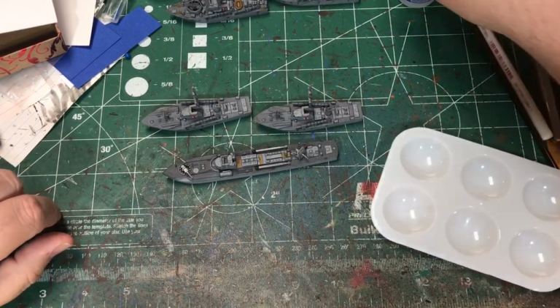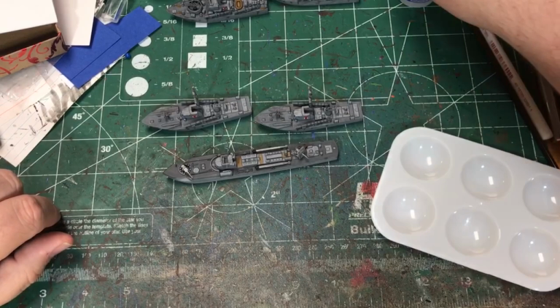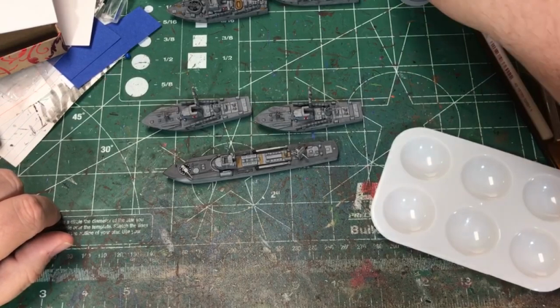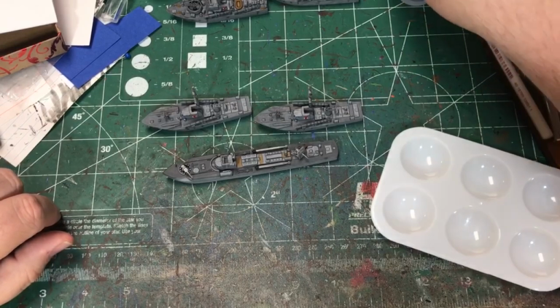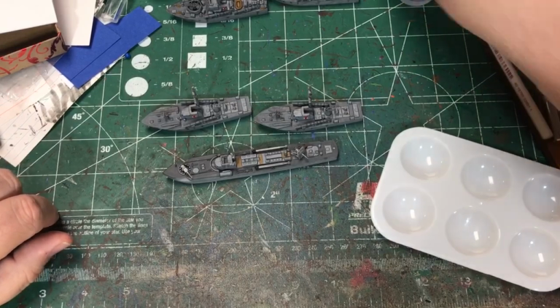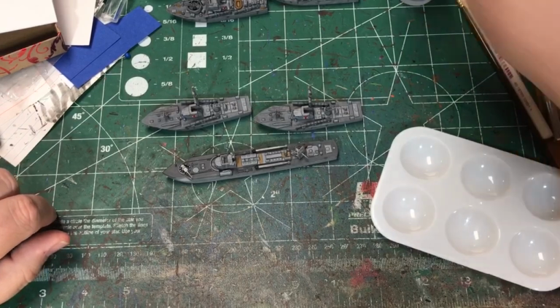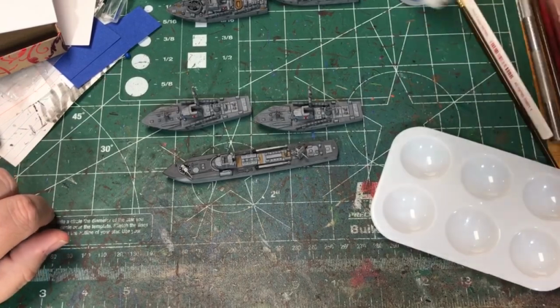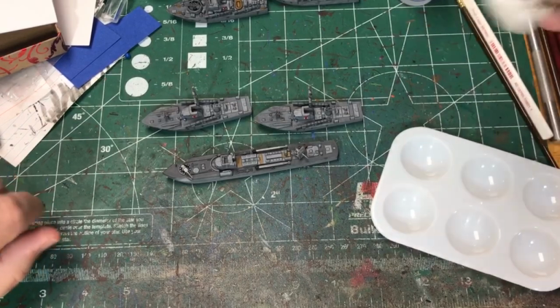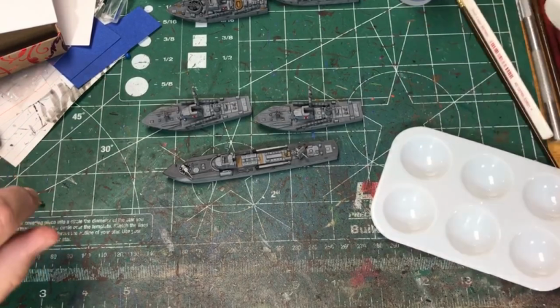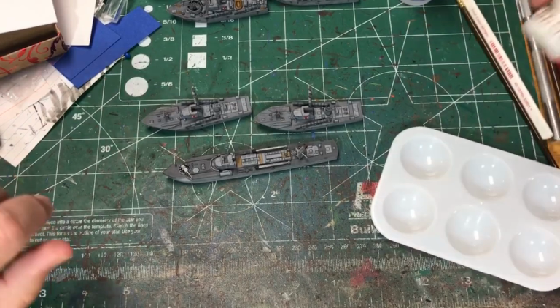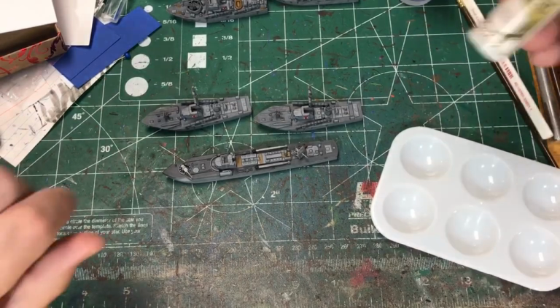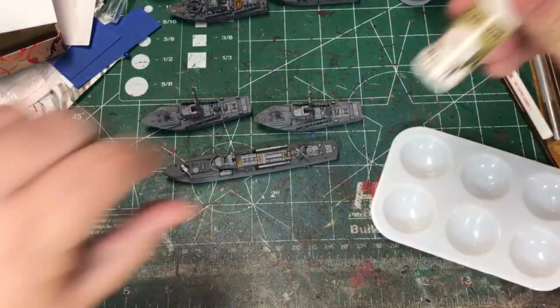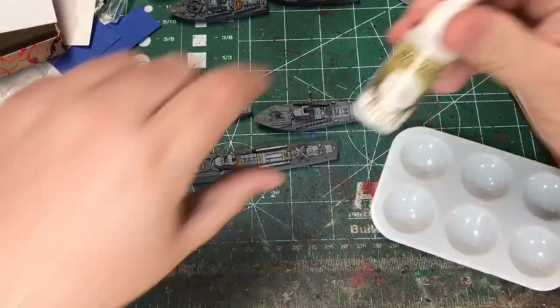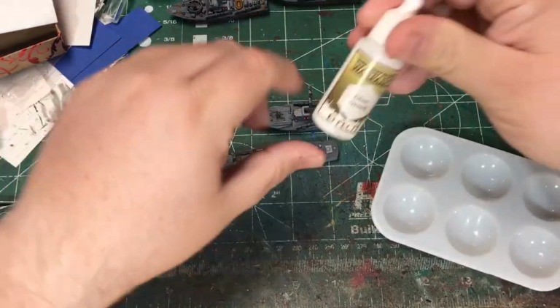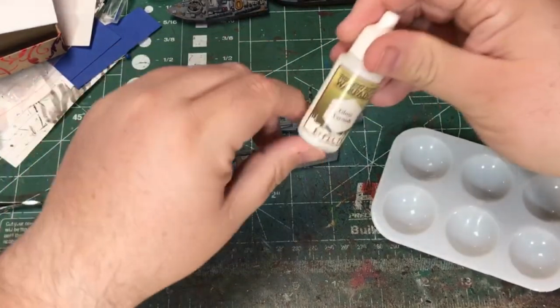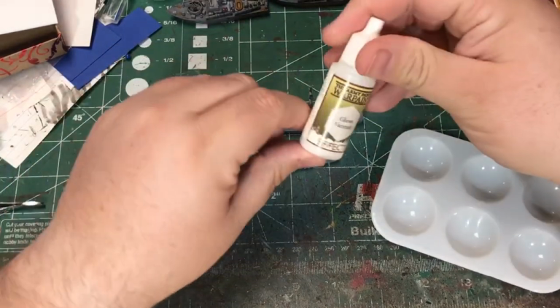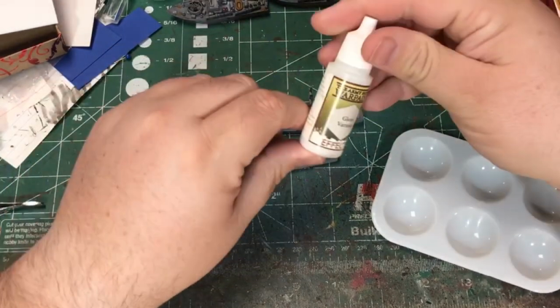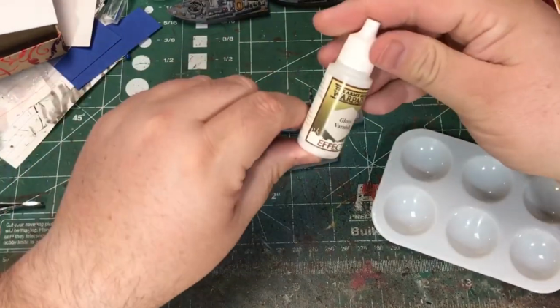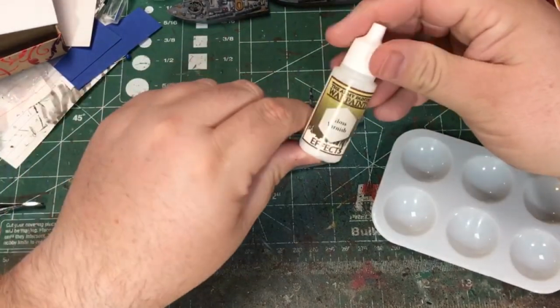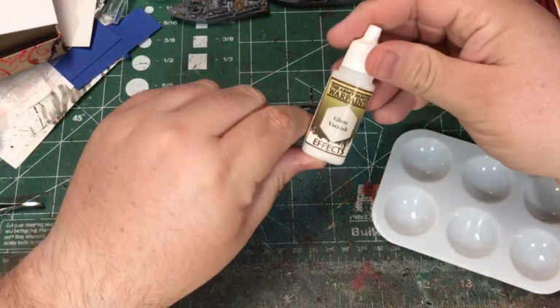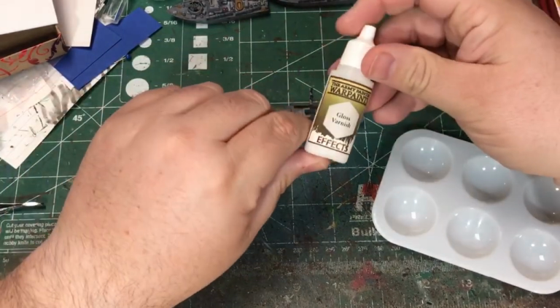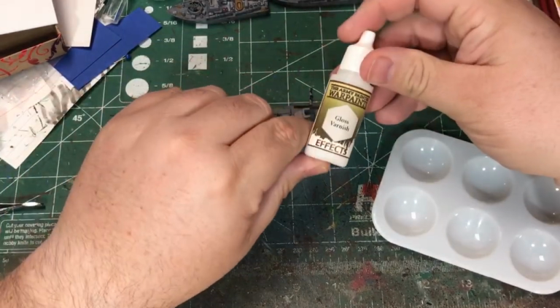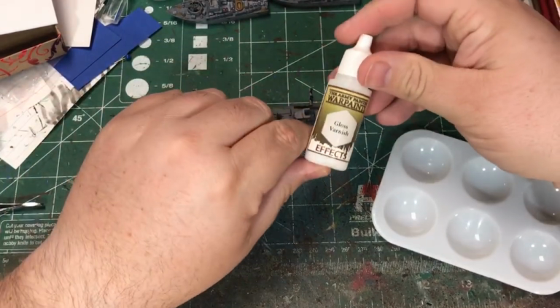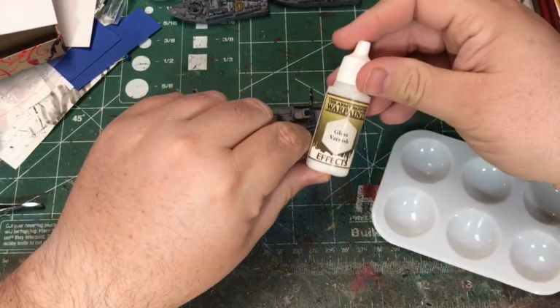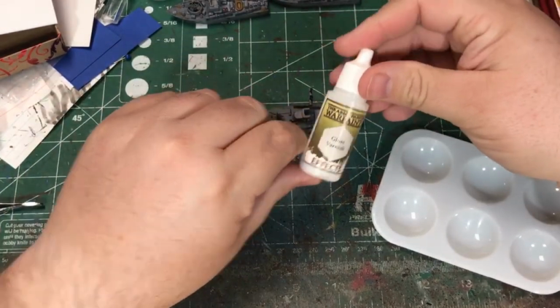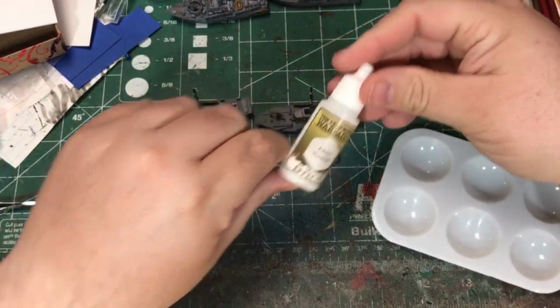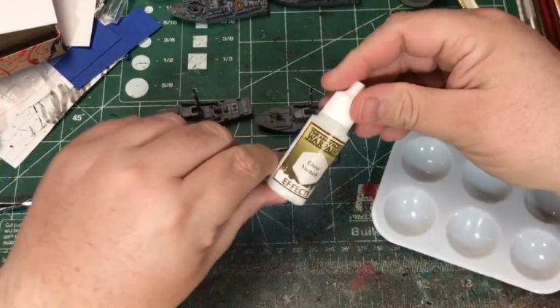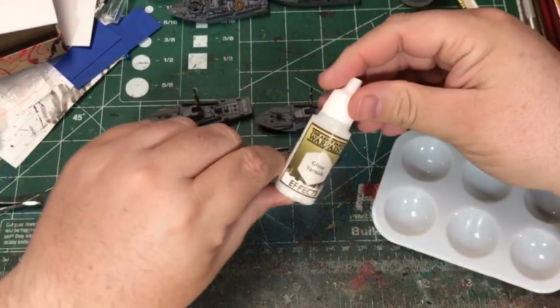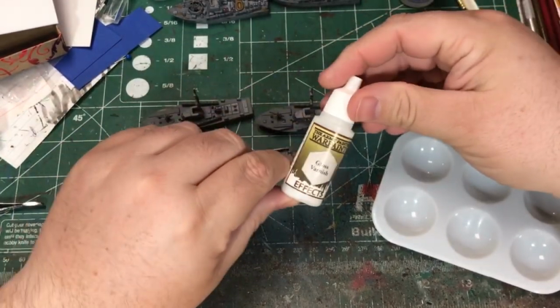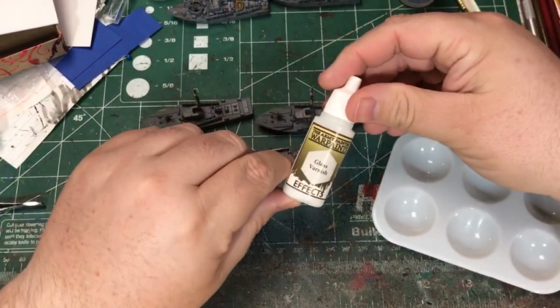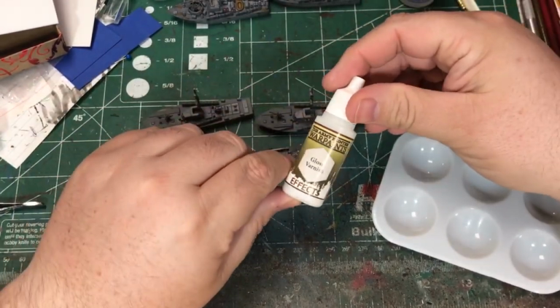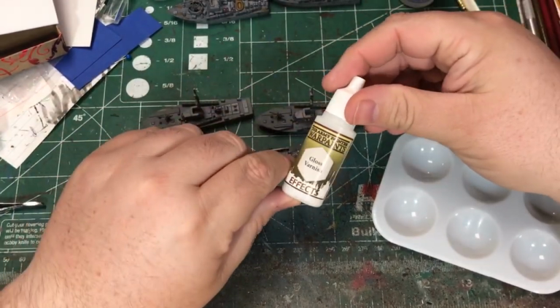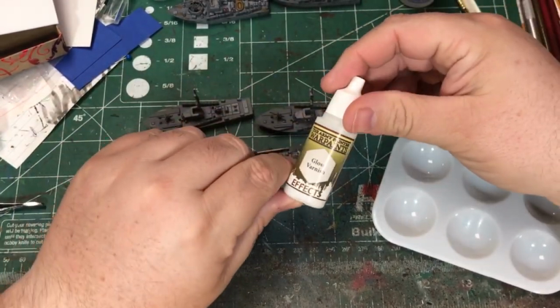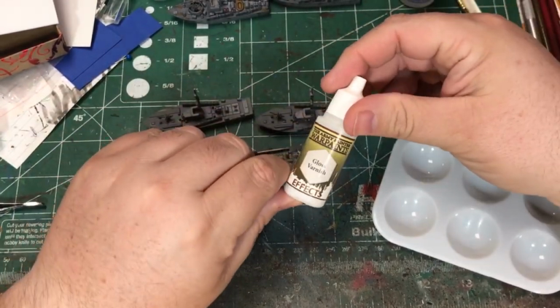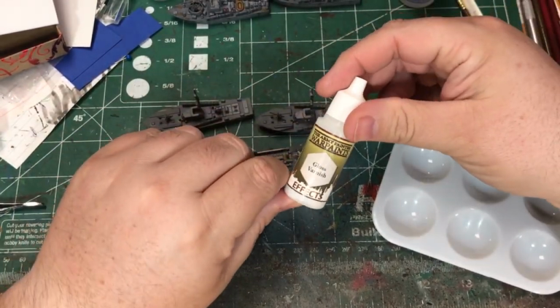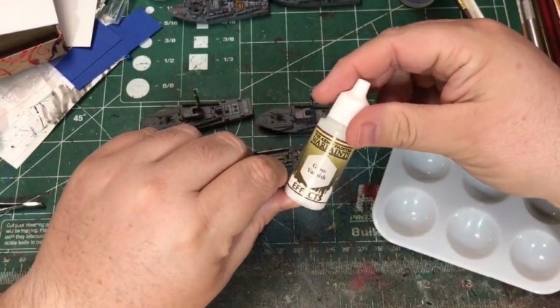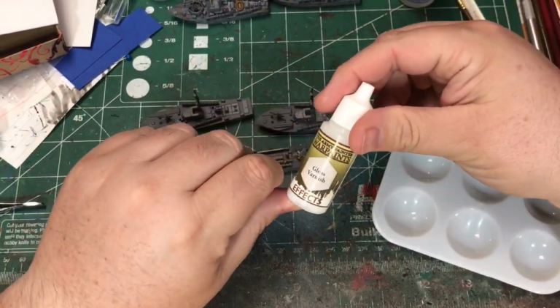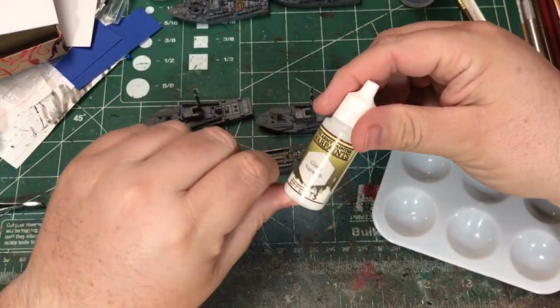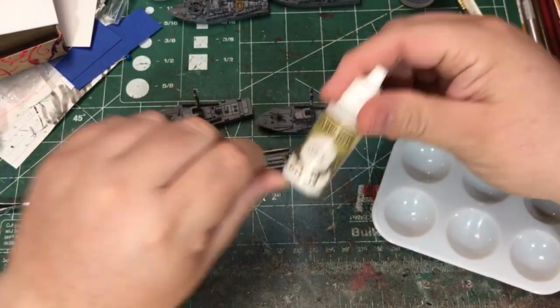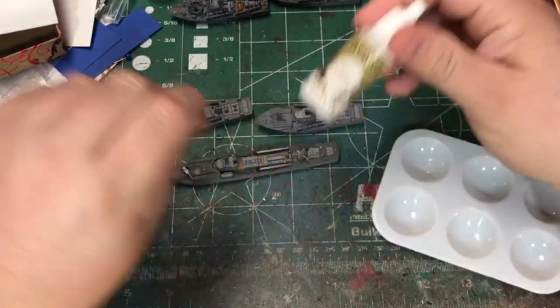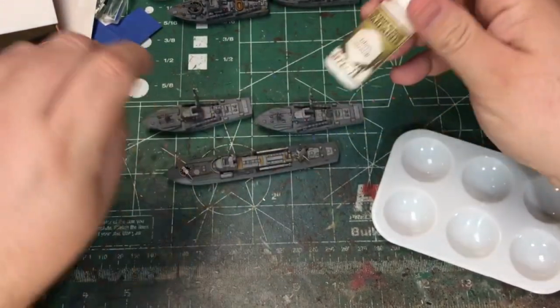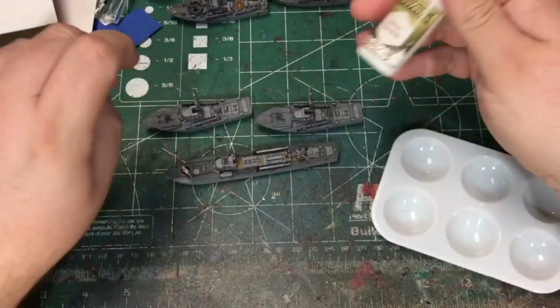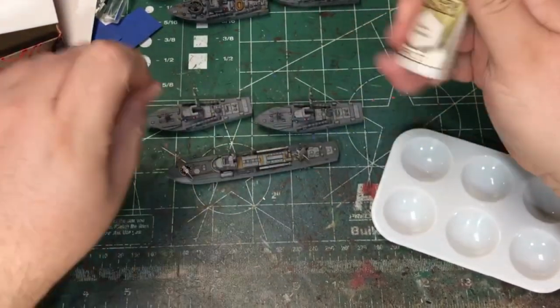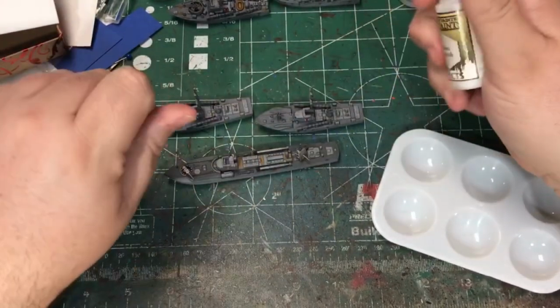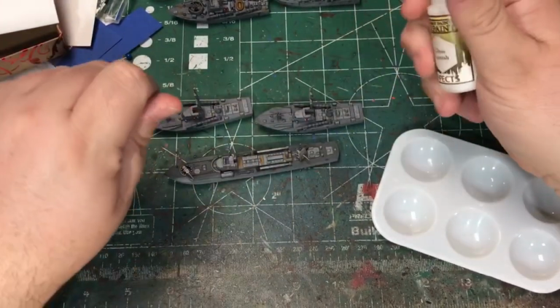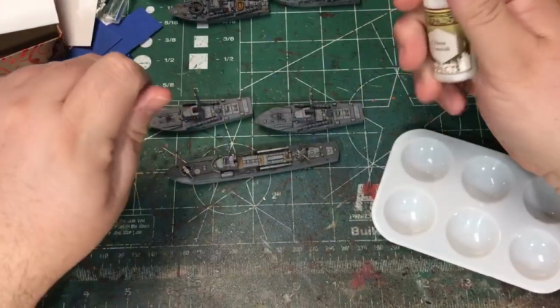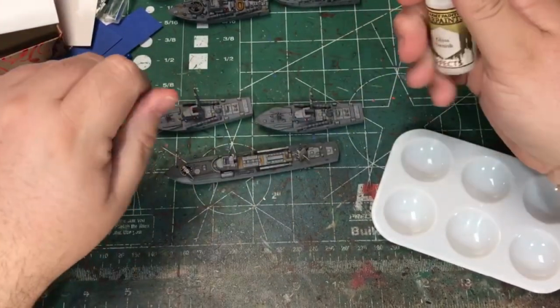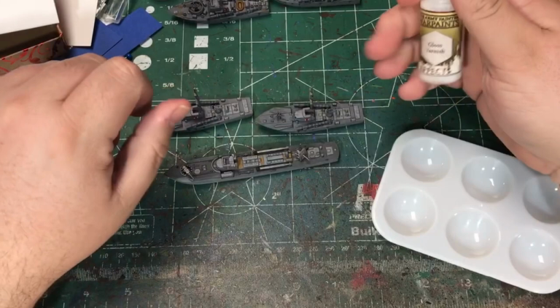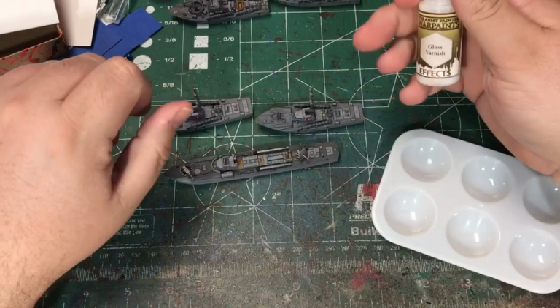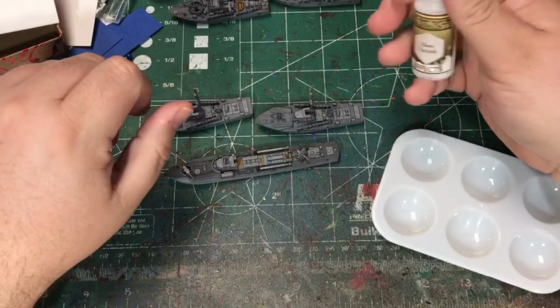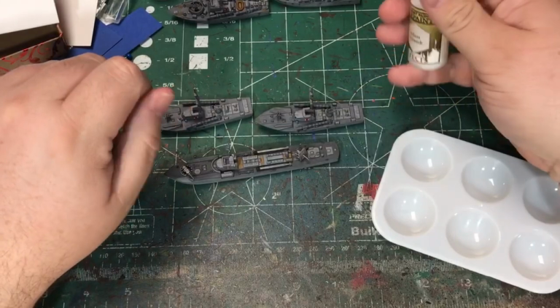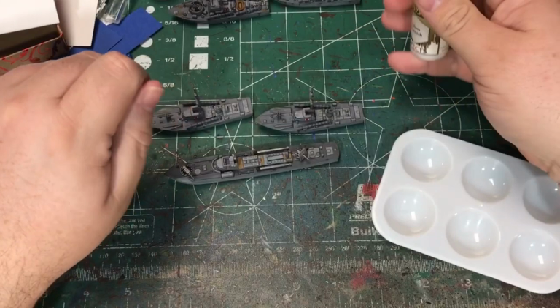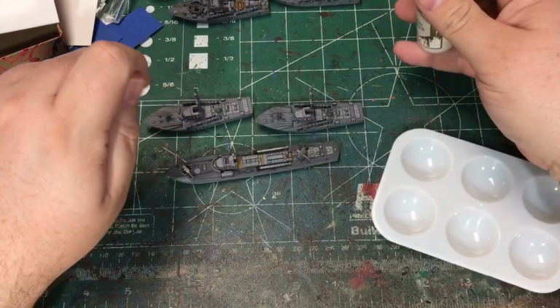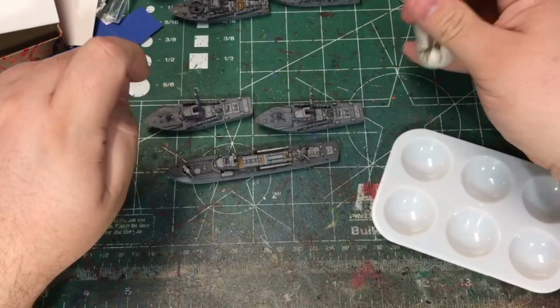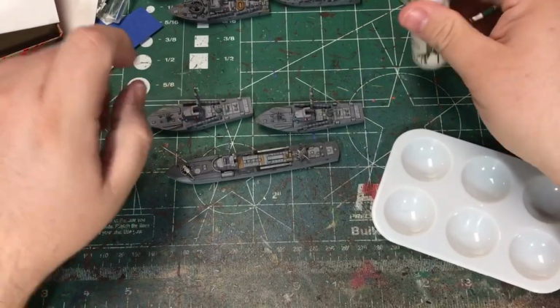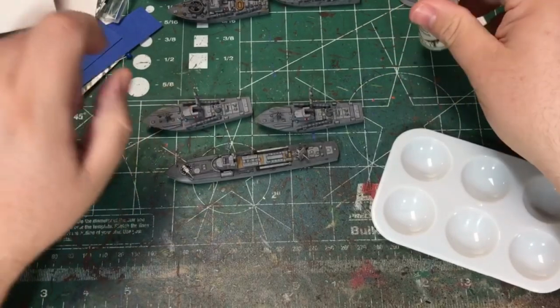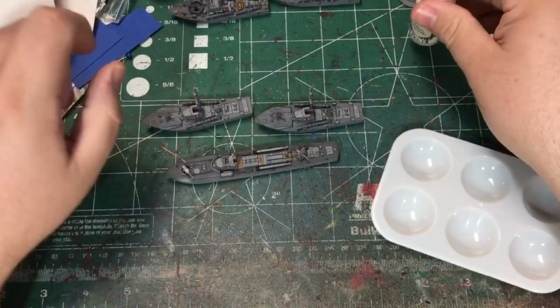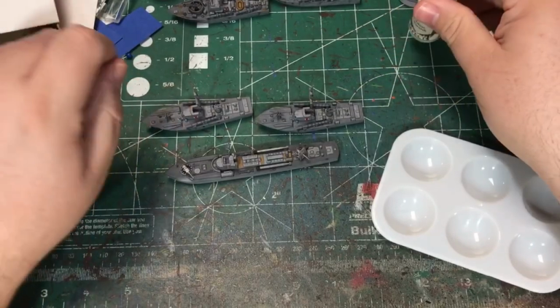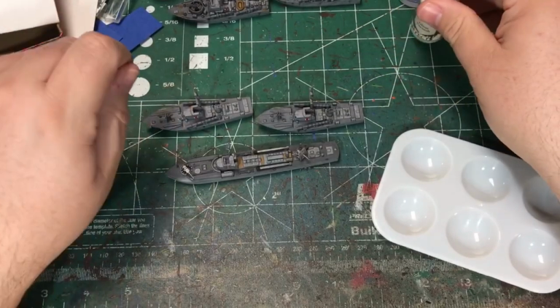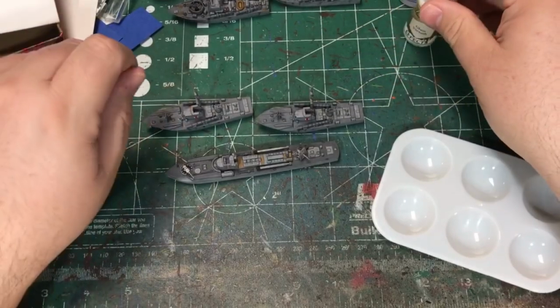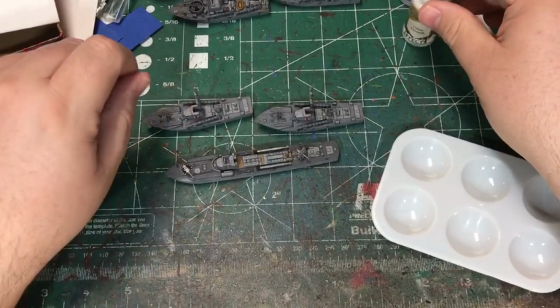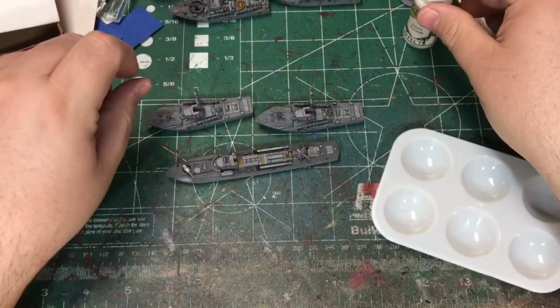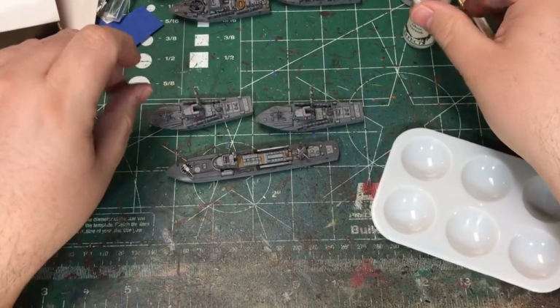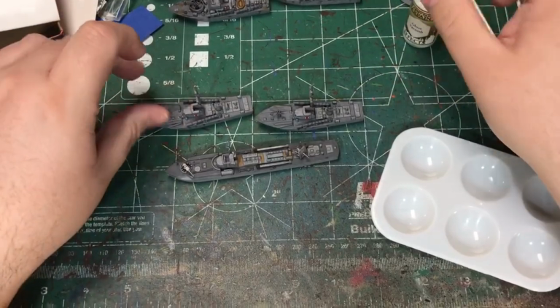First up I'm going to use a little gloss varnish. I'm going to put that on where the decal will go to give it a nice smooth surface.